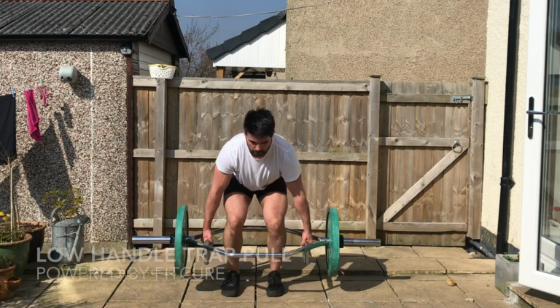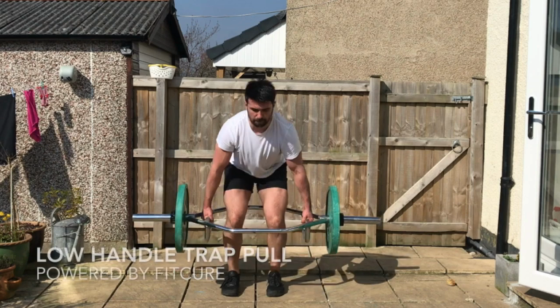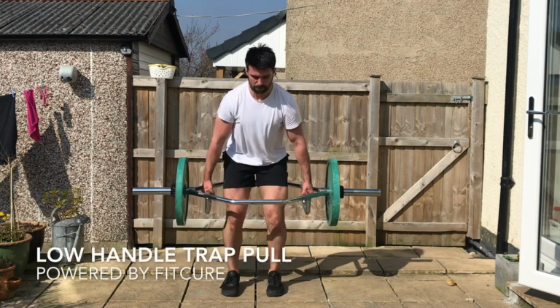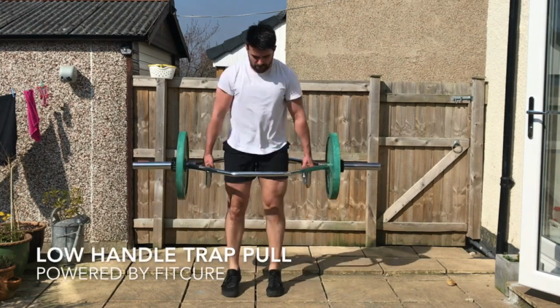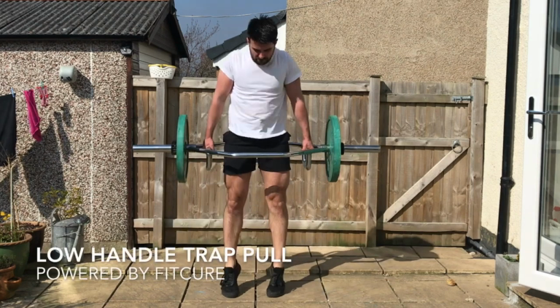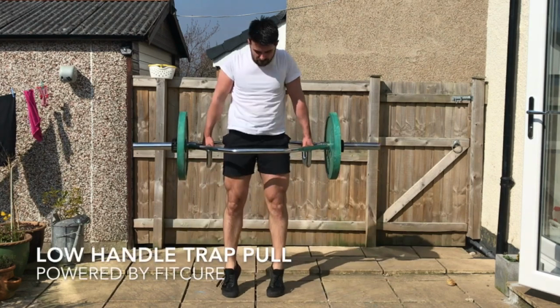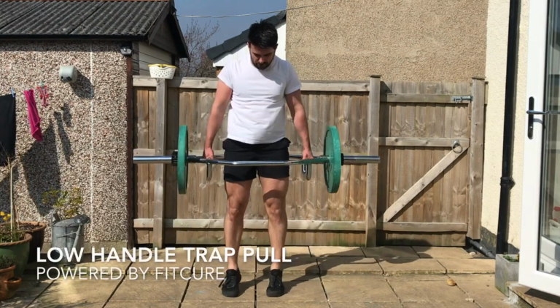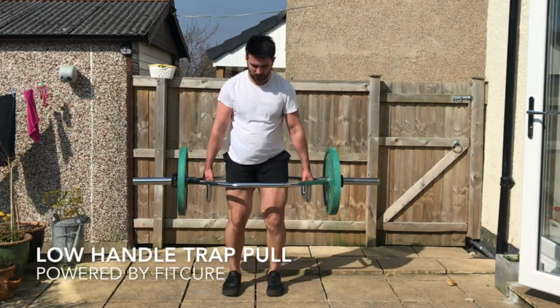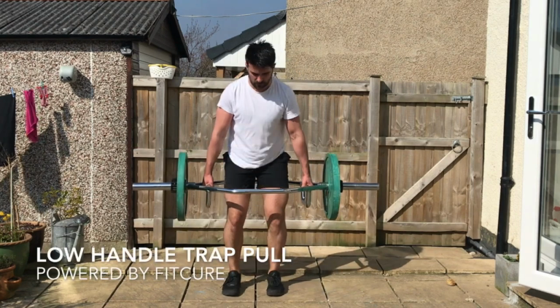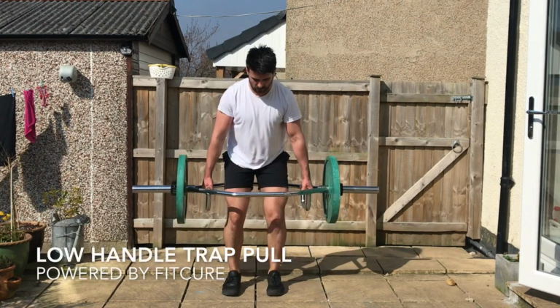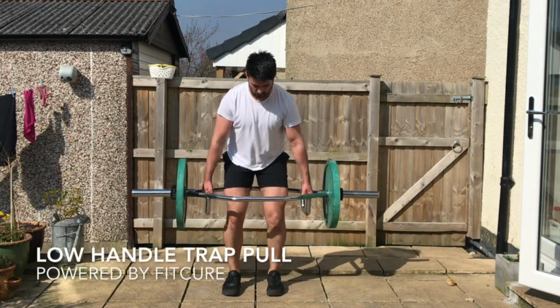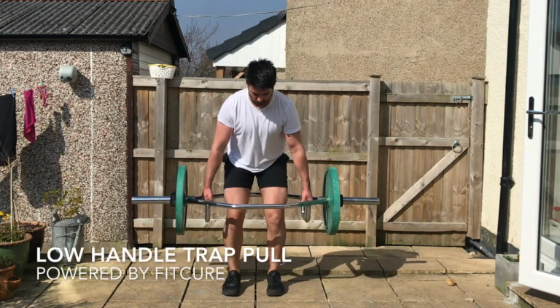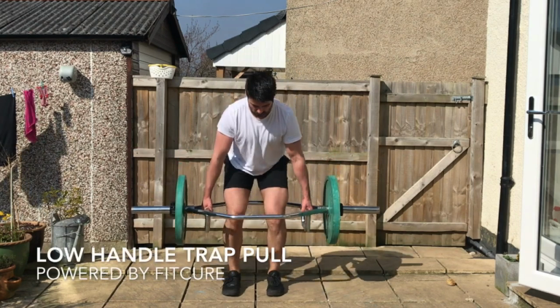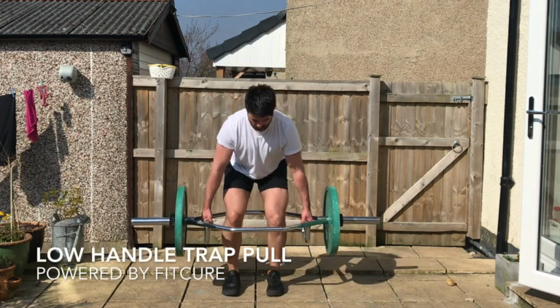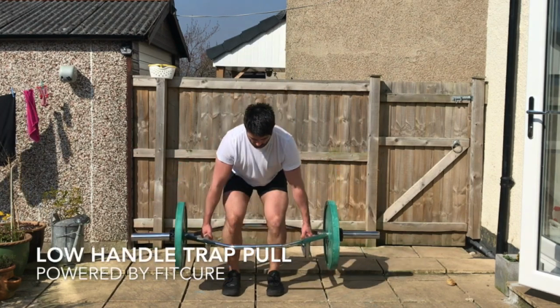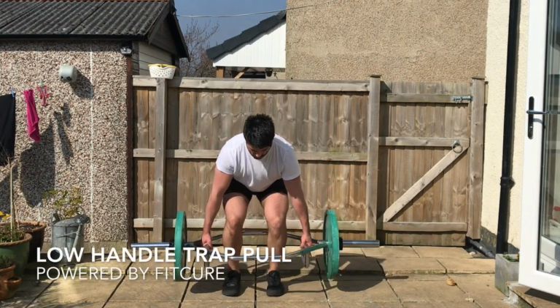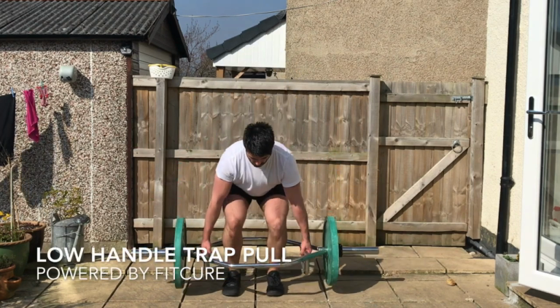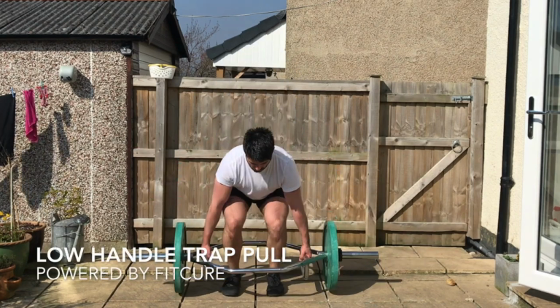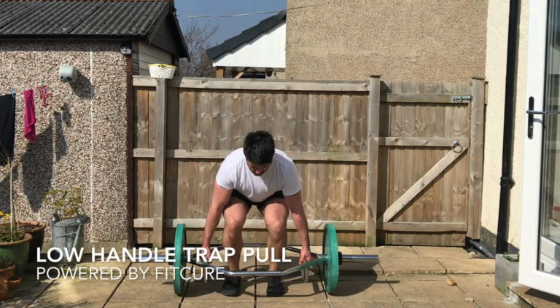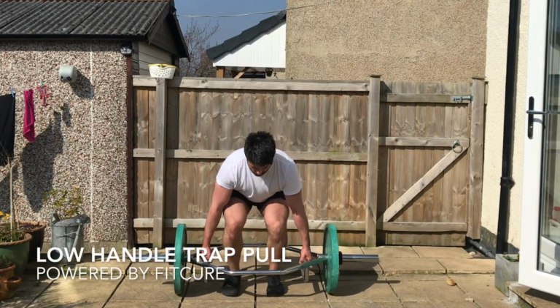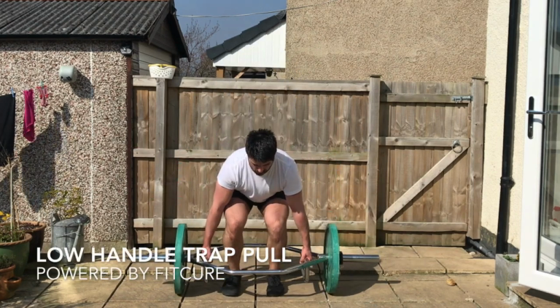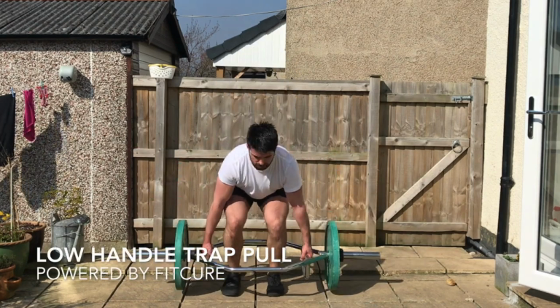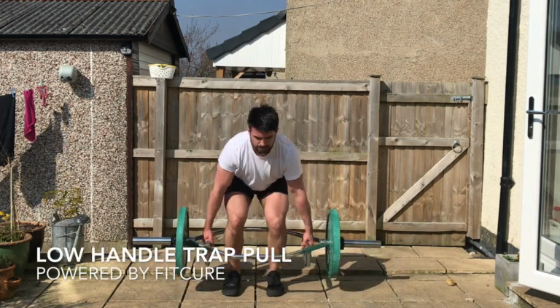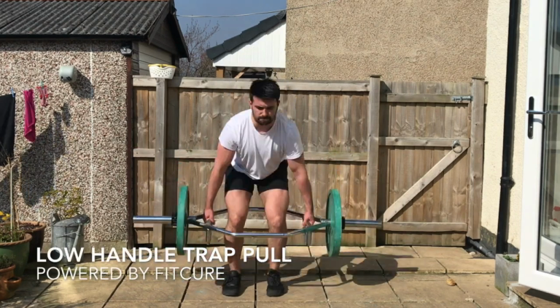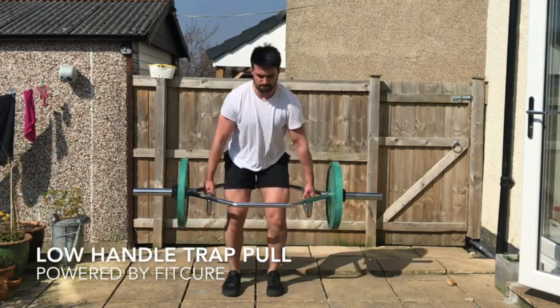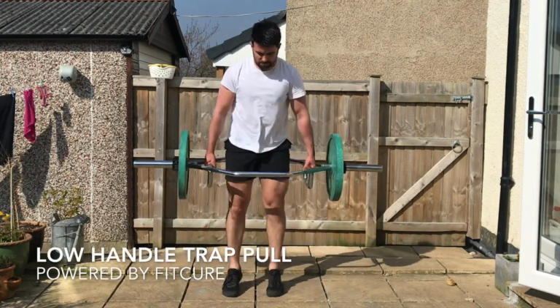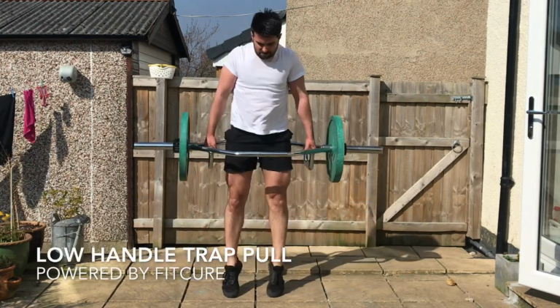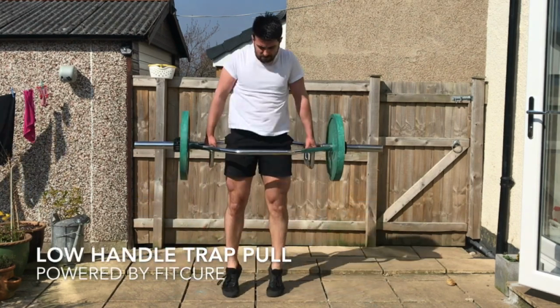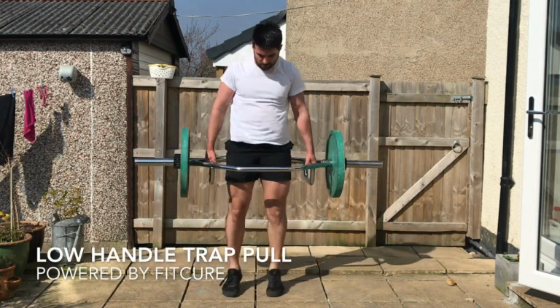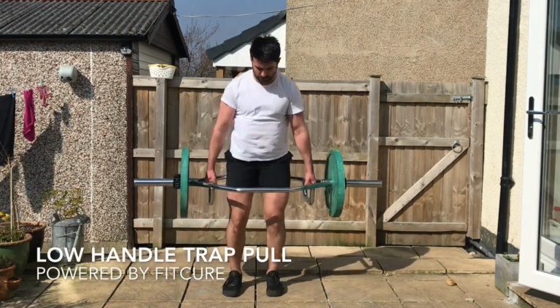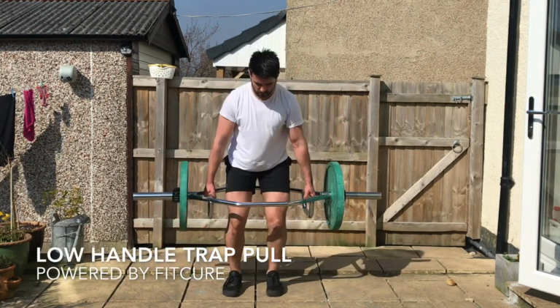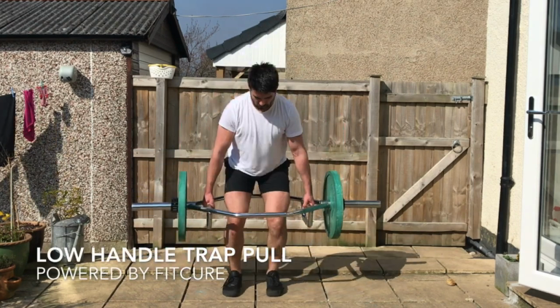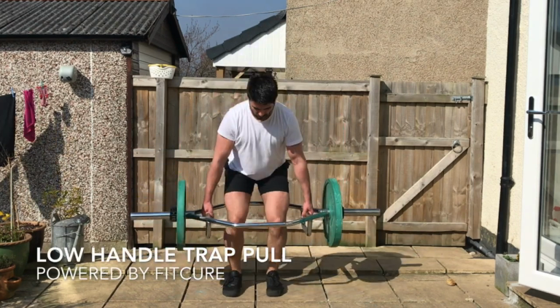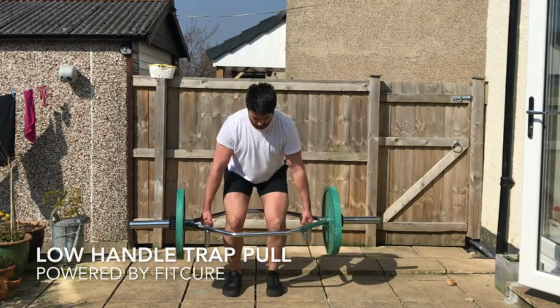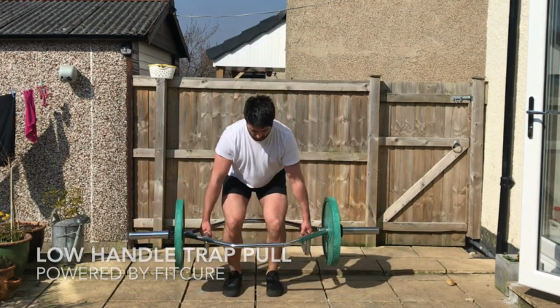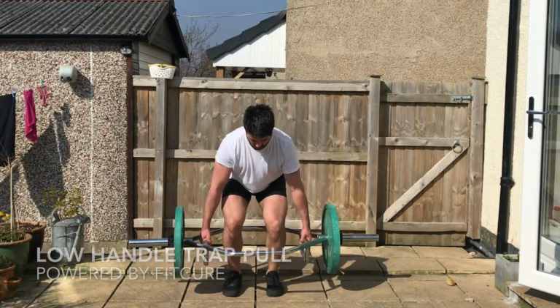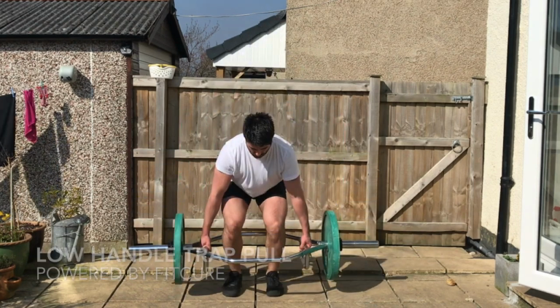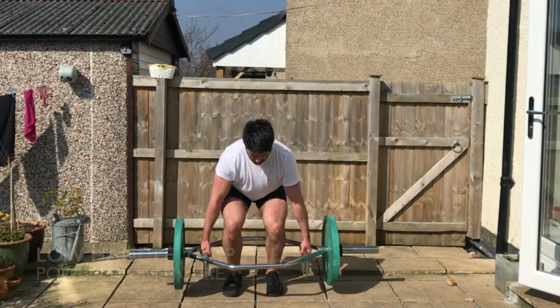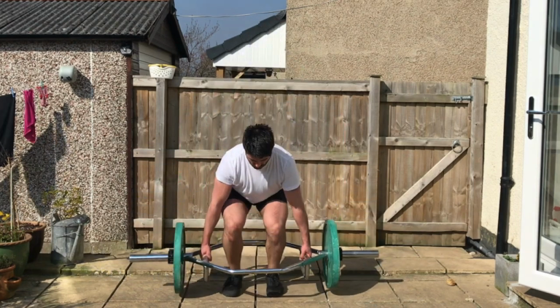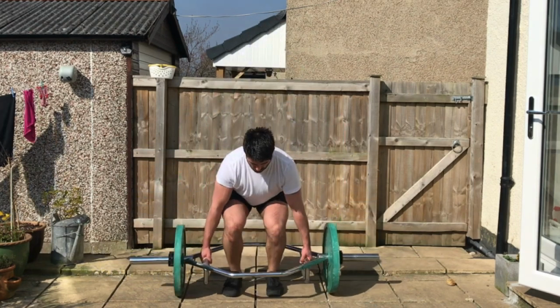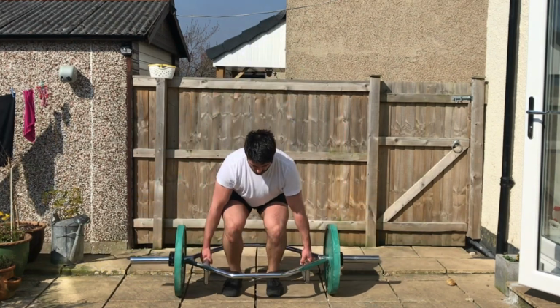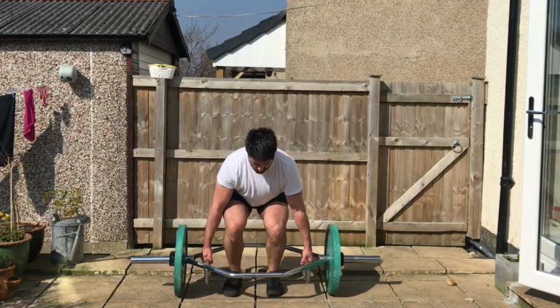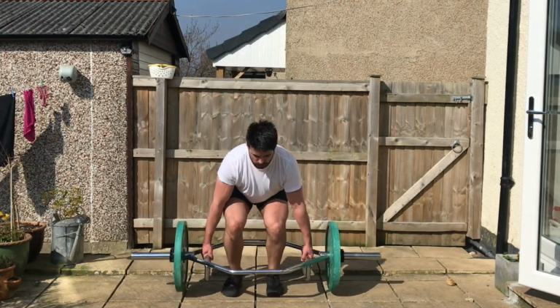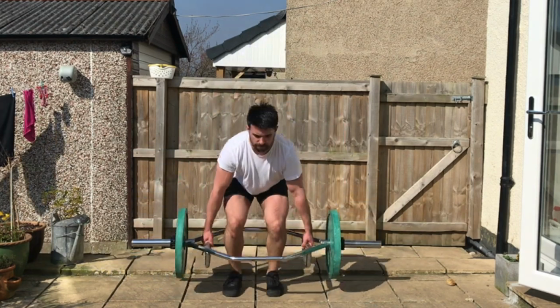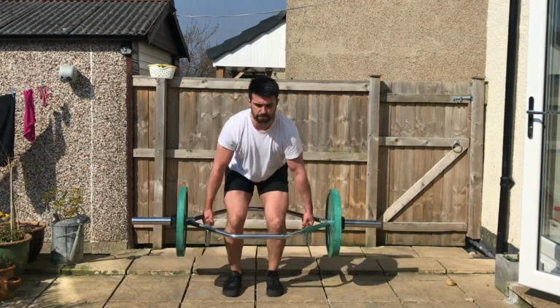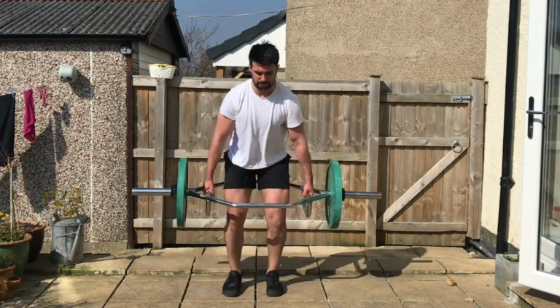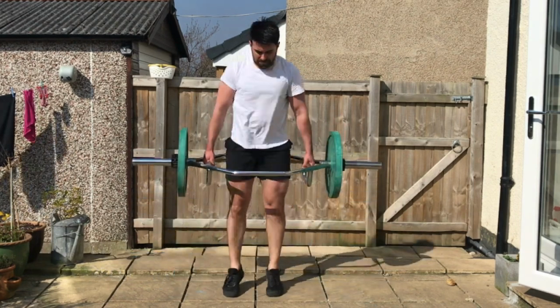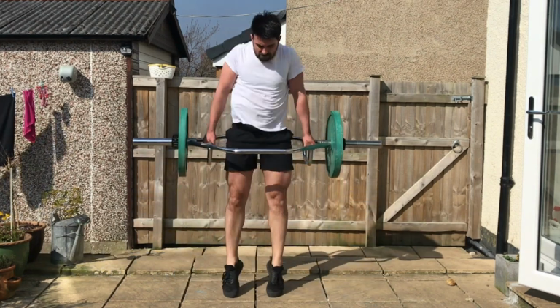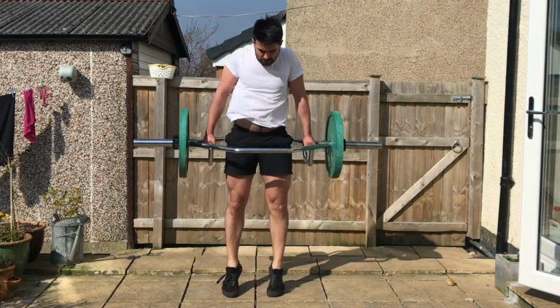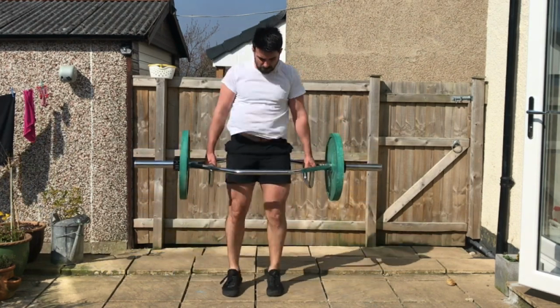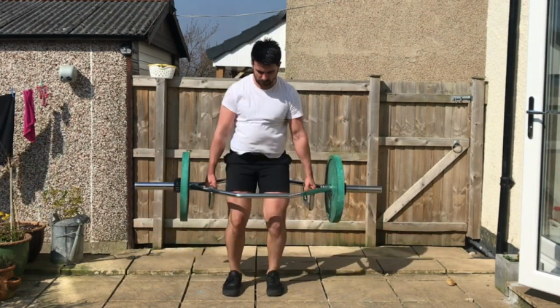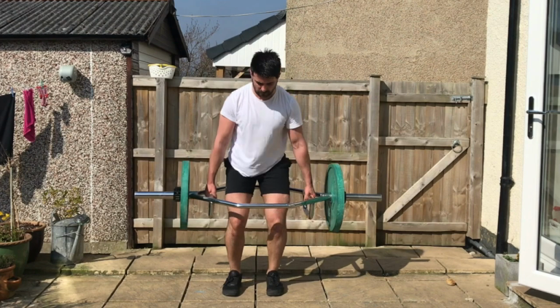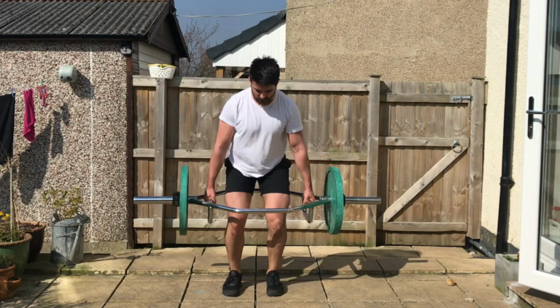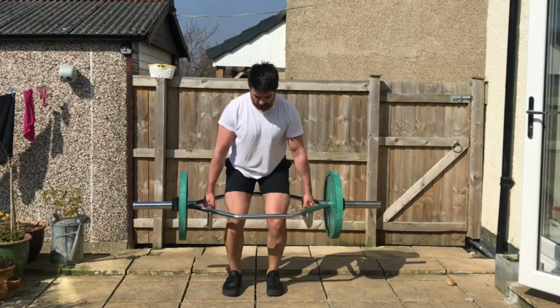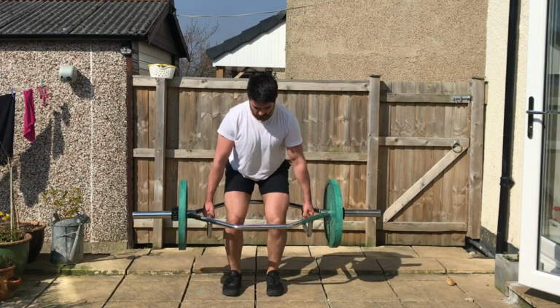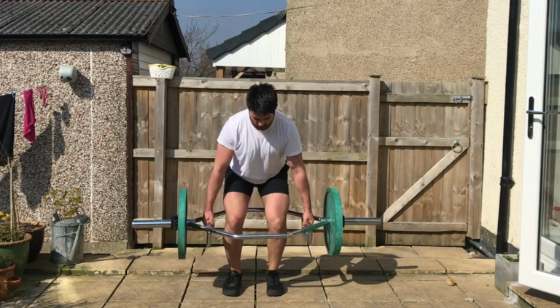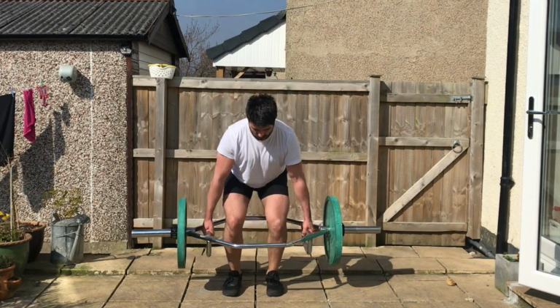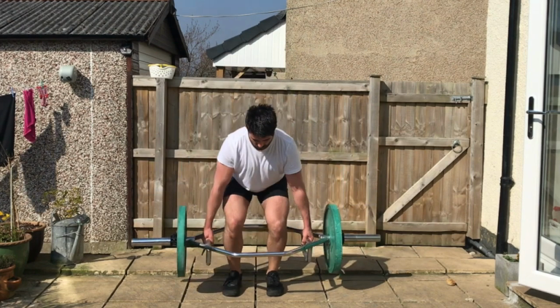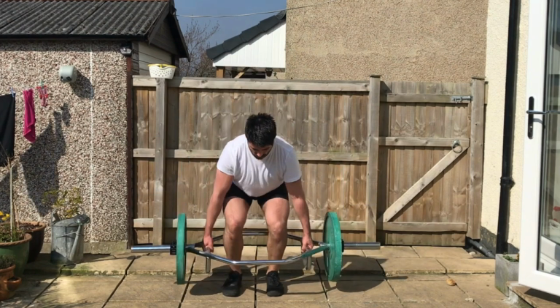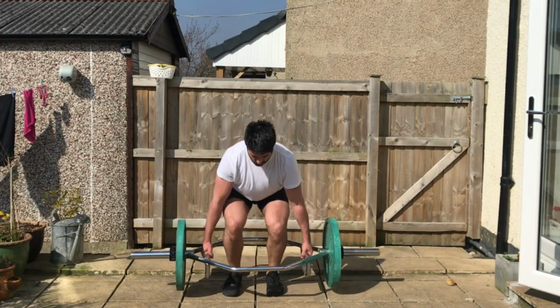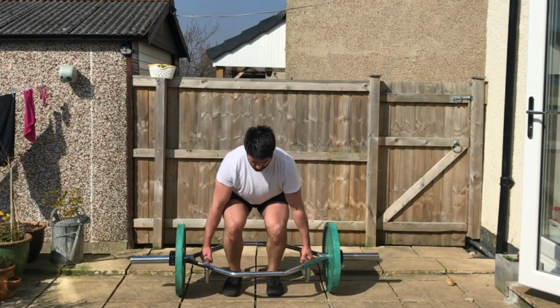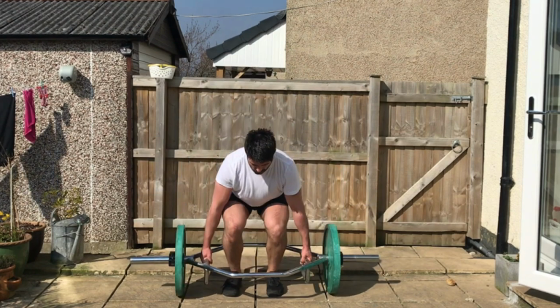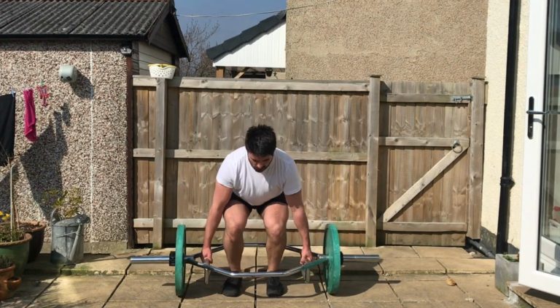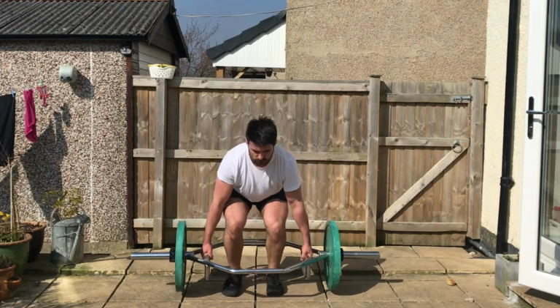Low handle trap pull. Grab hold of the trap bar from the lower handles with your feet hip width apart, chin tucked with your shoulders higher than your hips.